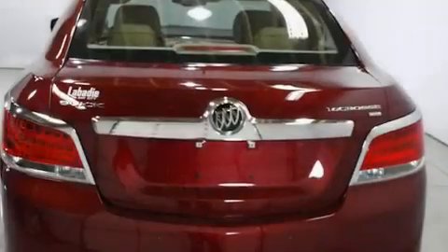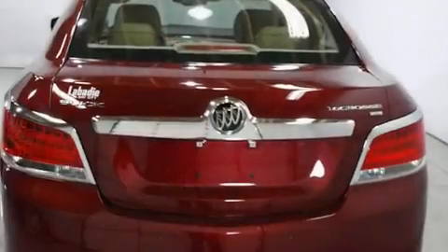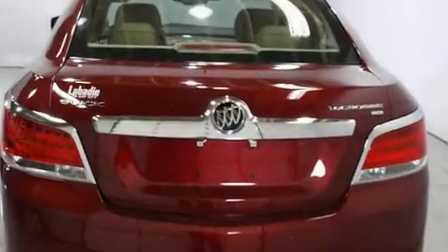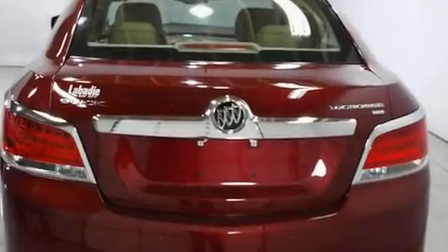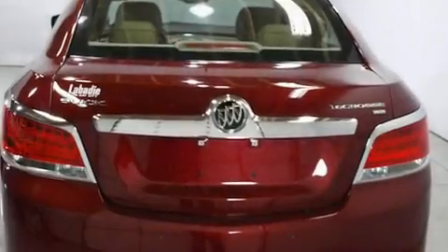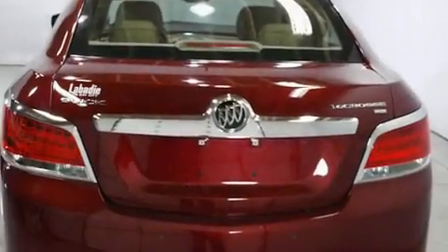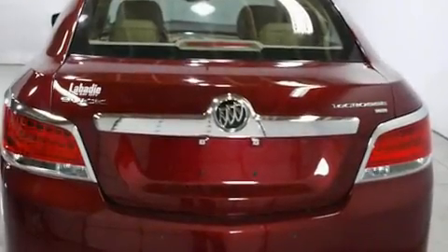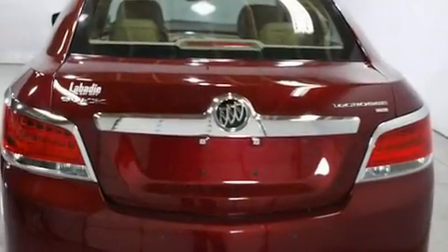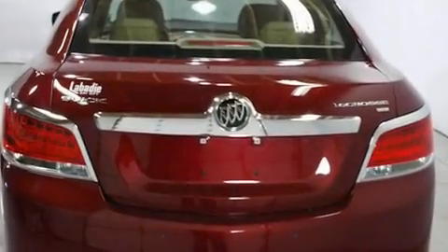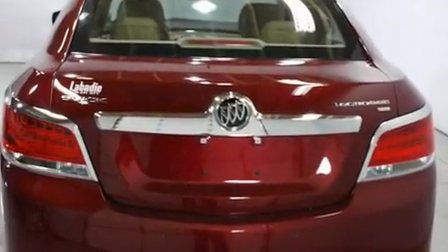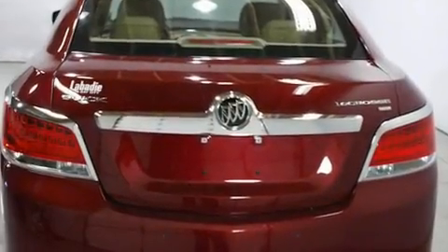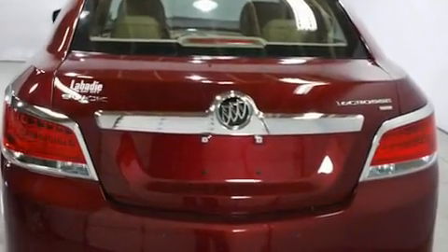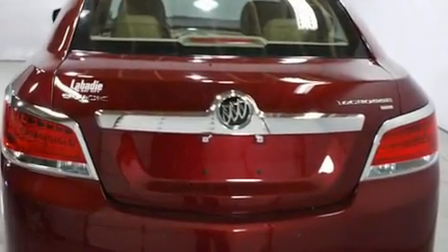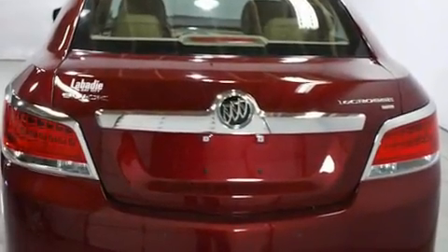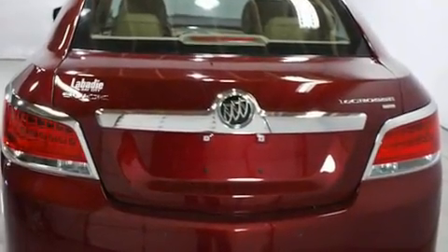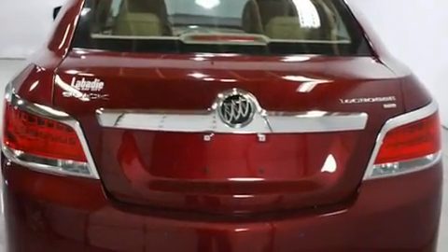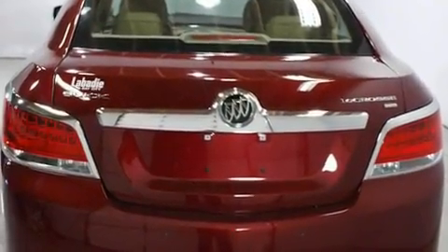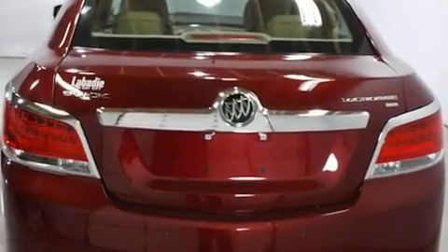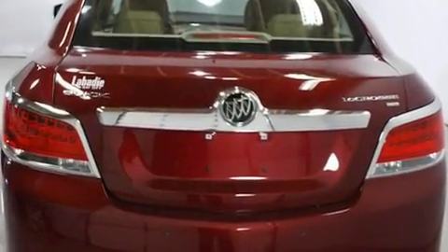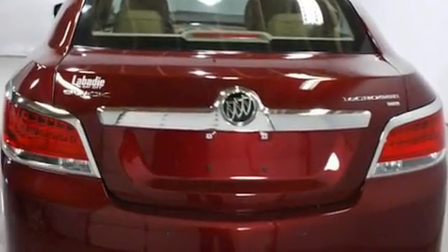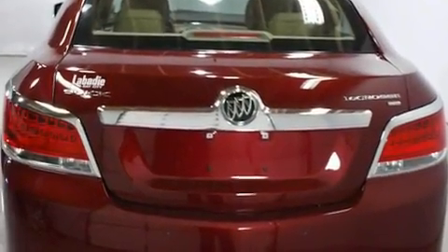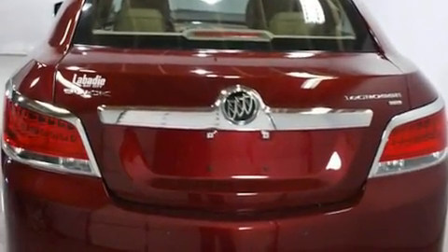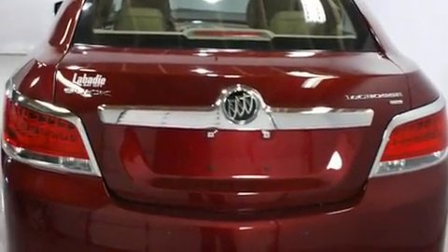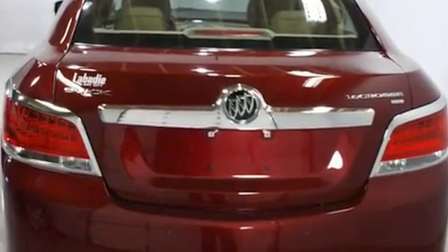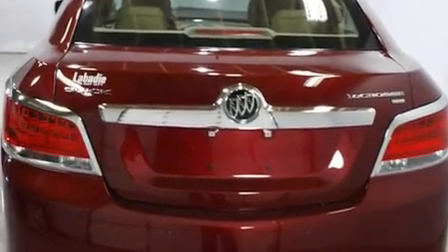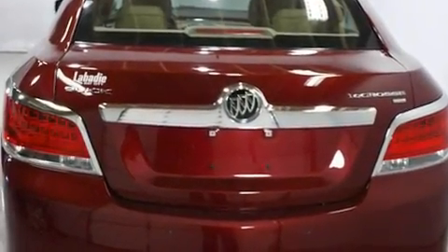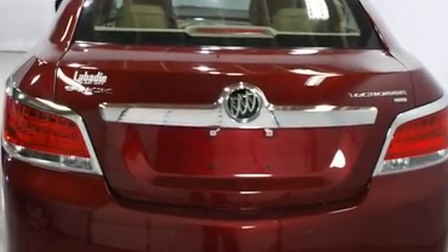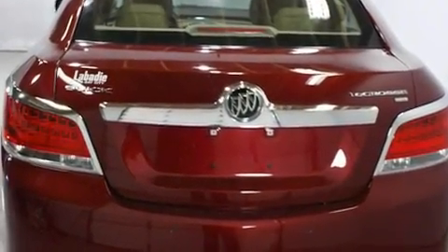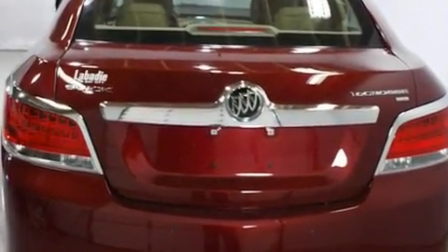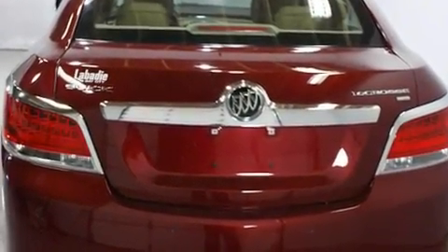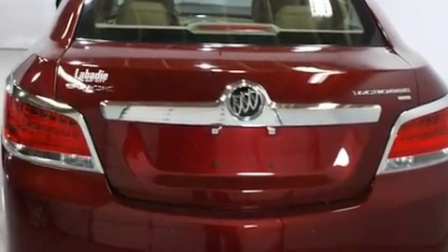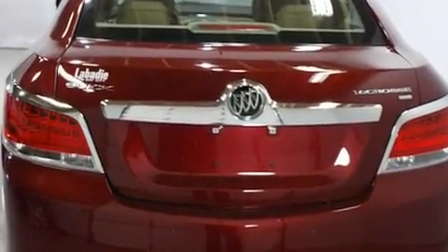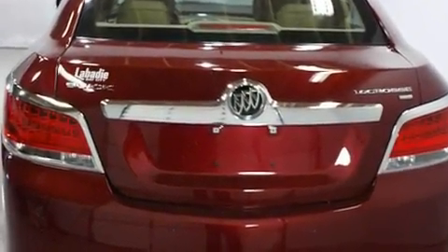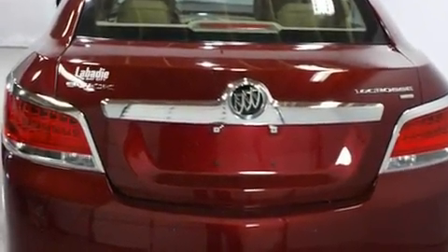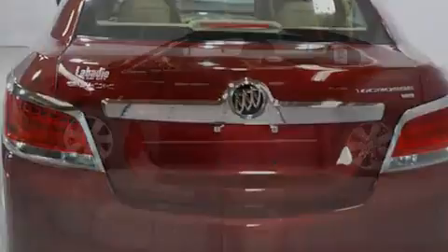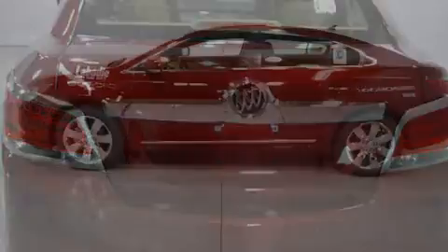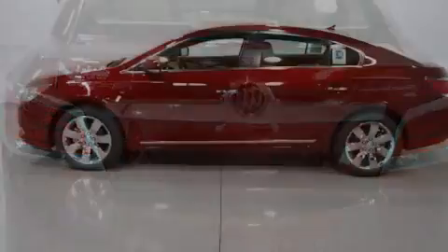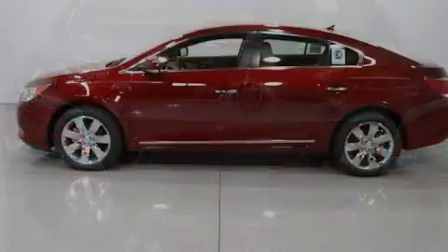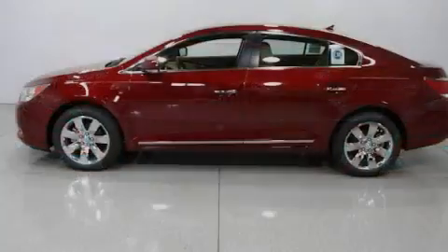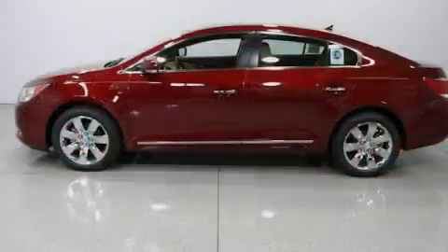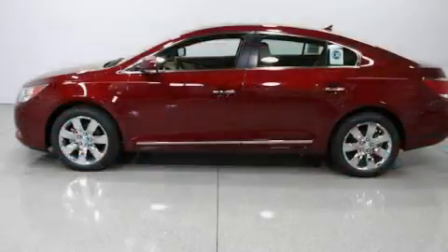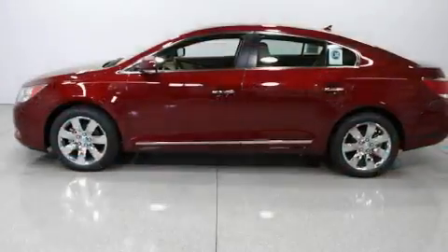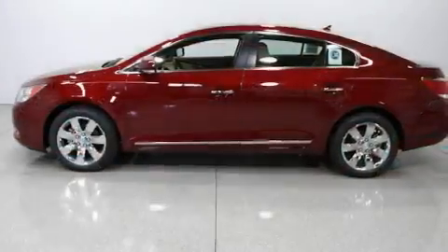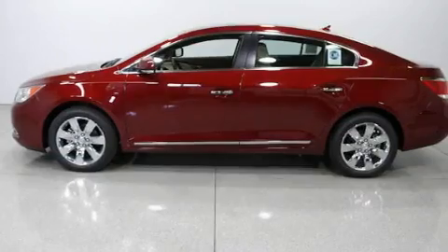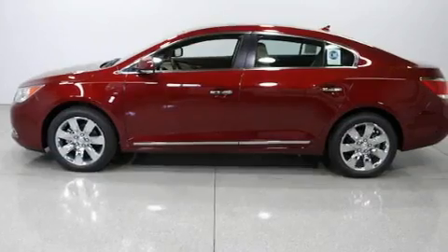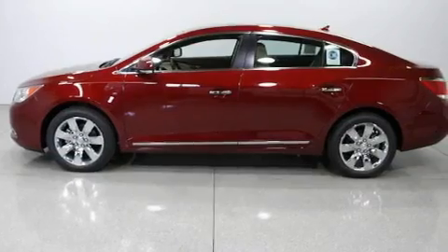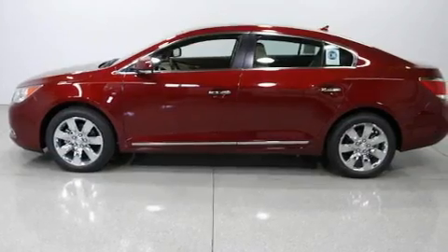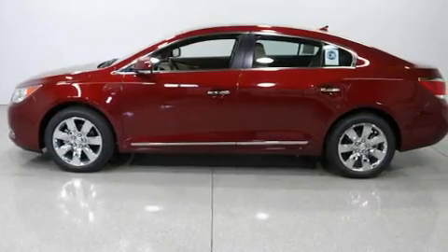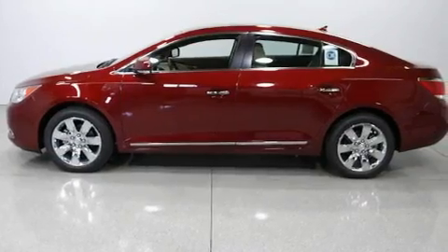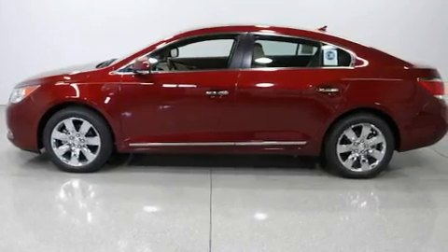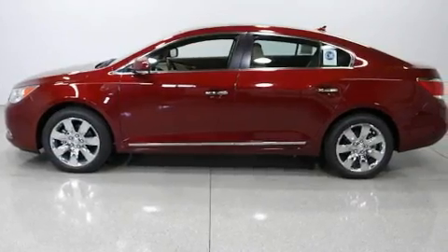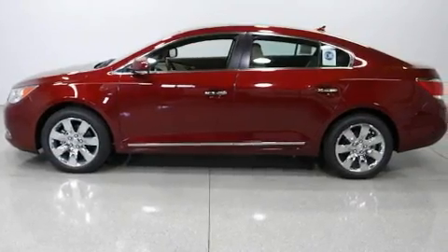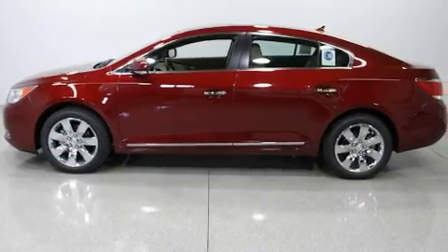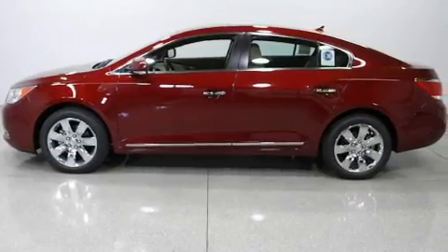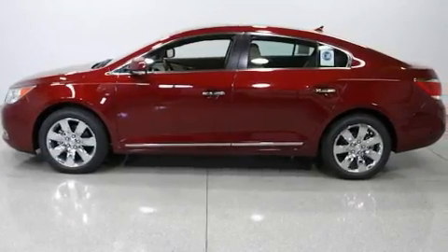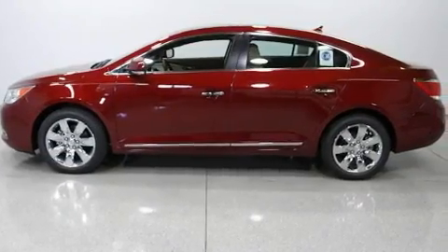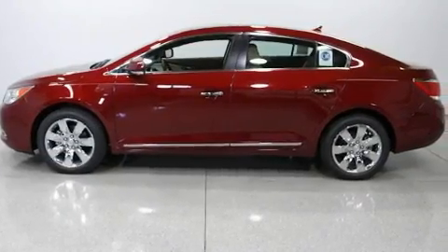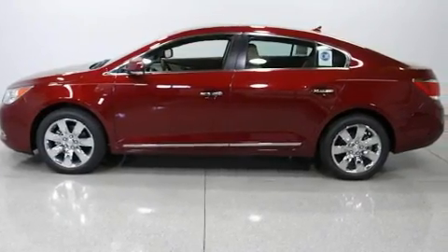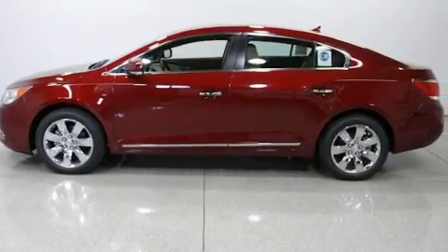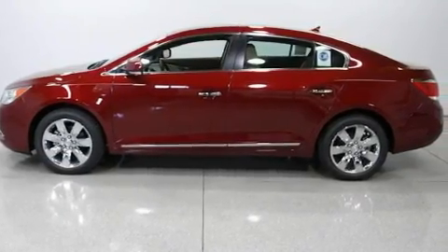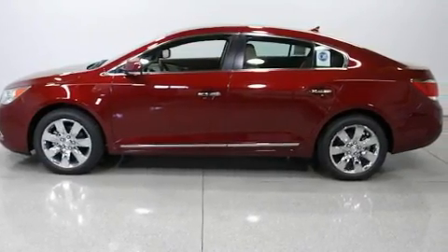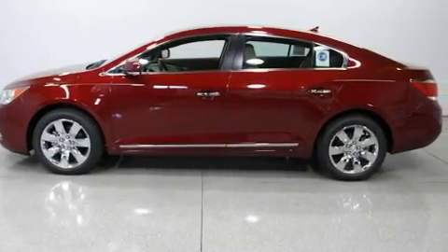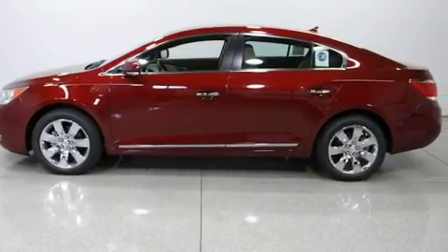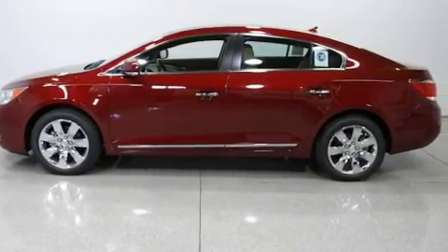Additional features include traction control and stability control systems, an anti-lock braking system, an auto-dimming rearview mirror, and an anti-theft protection system.